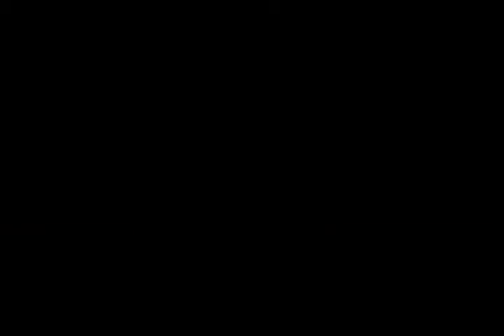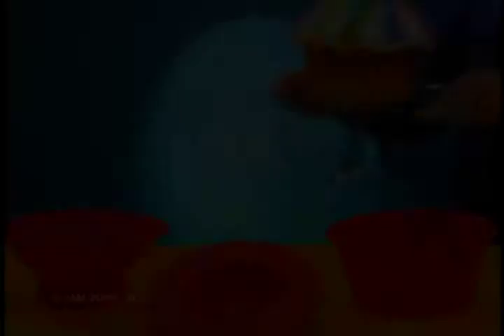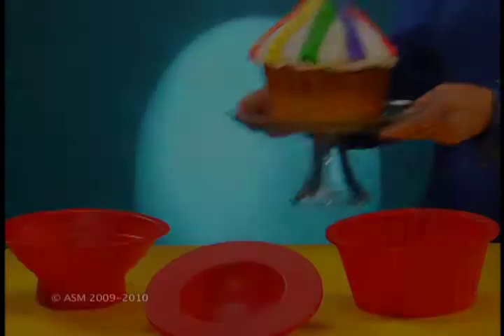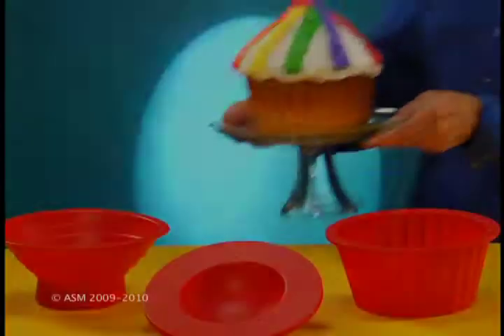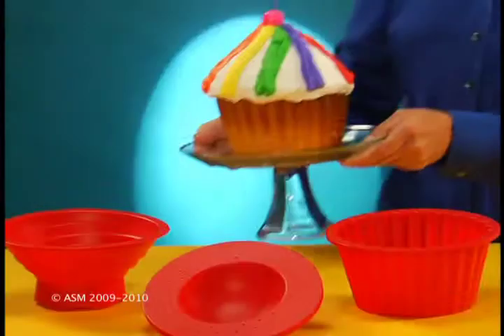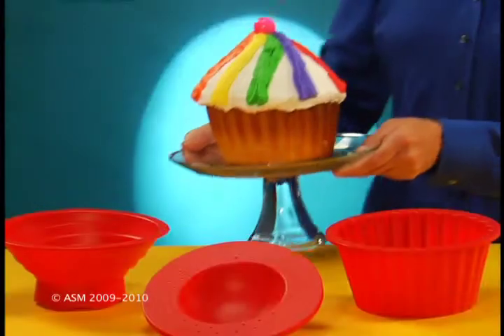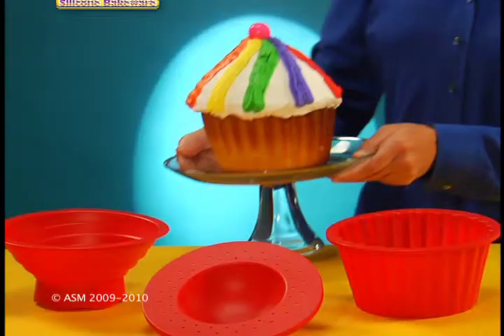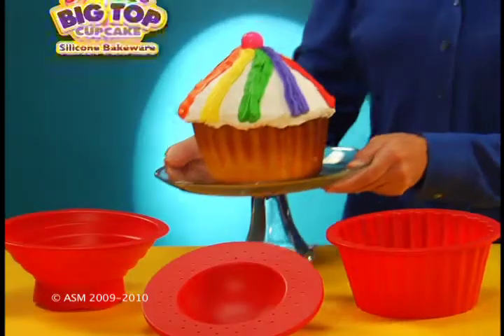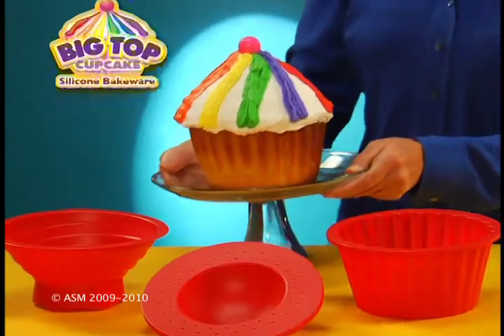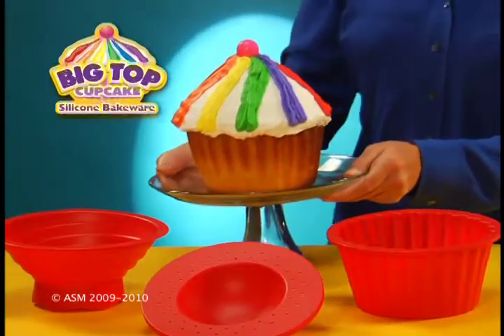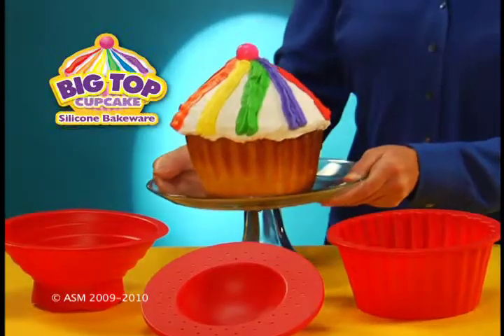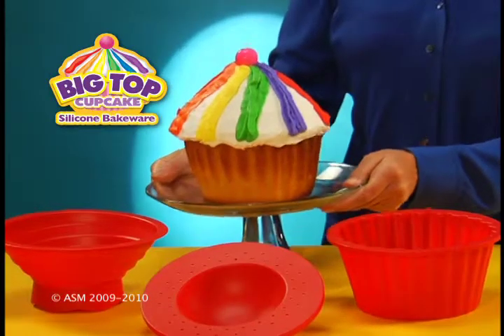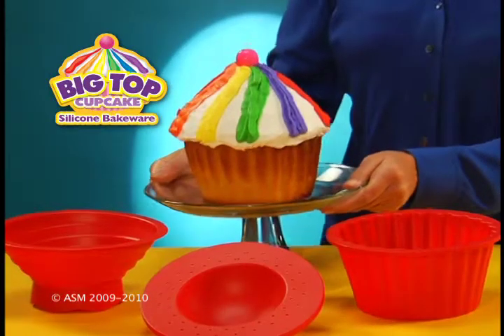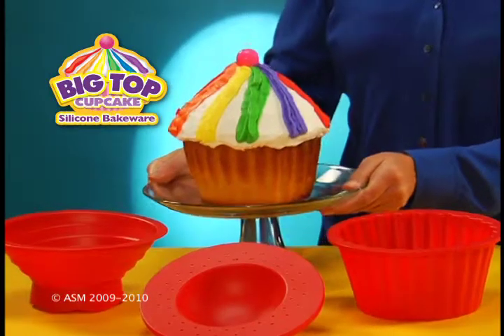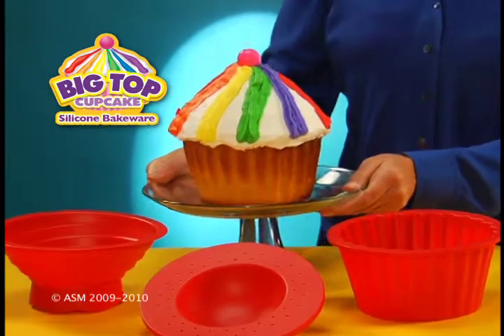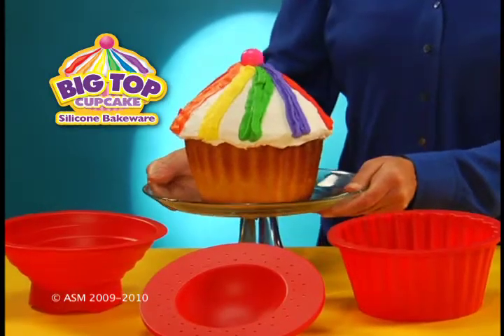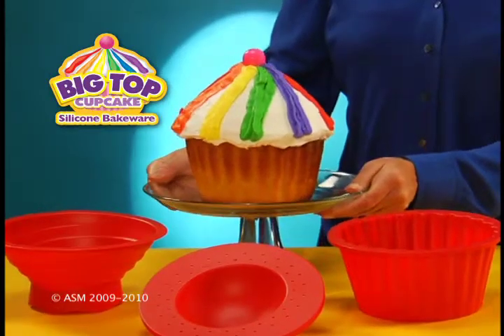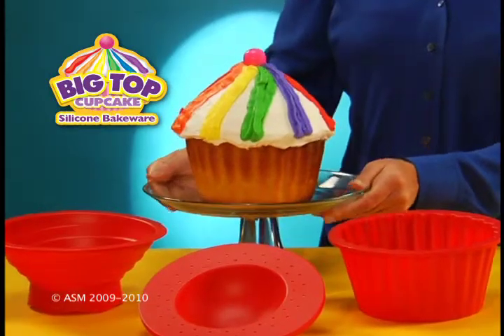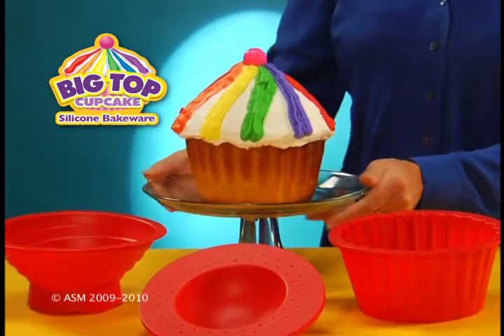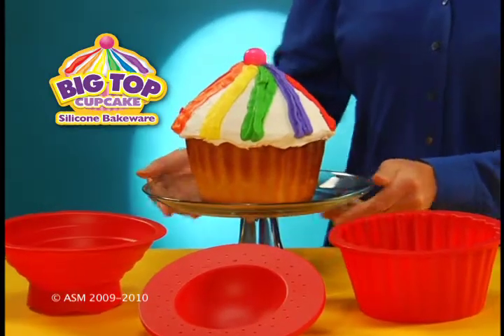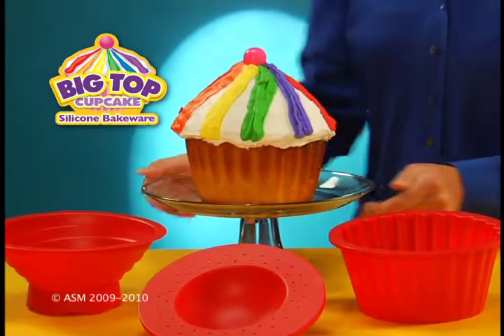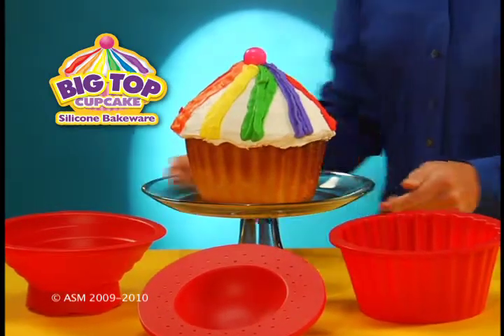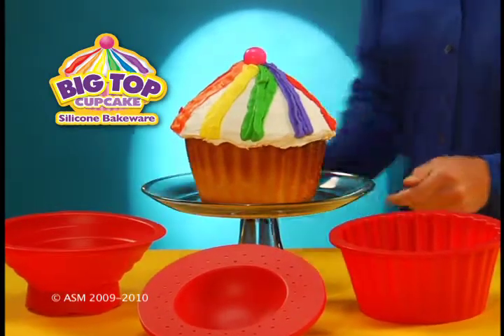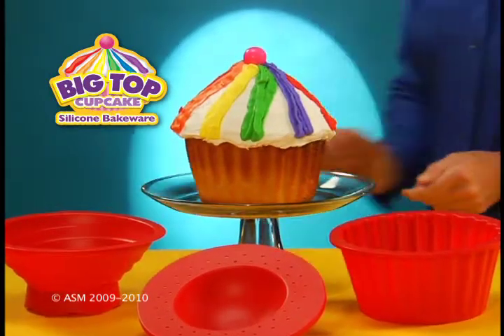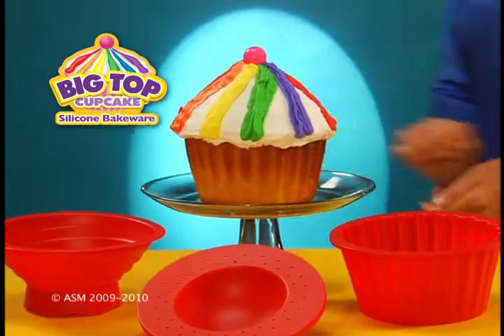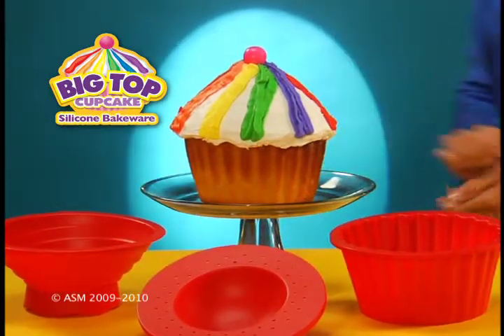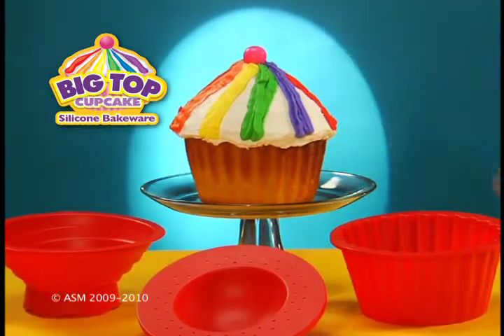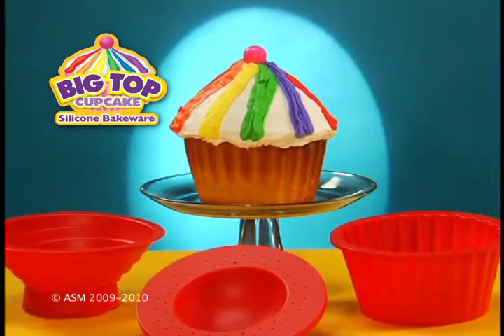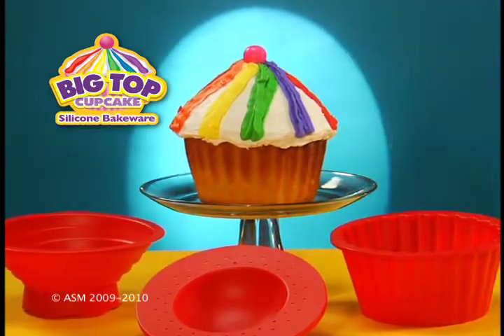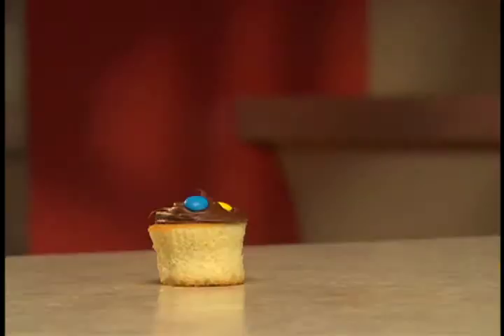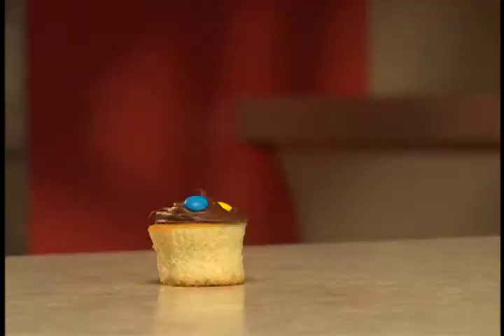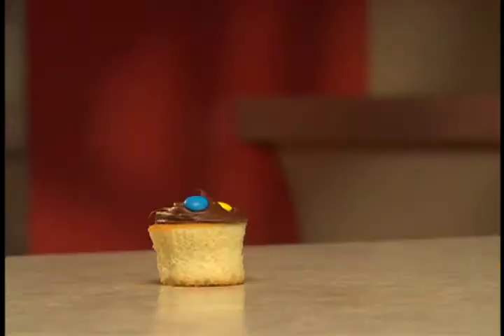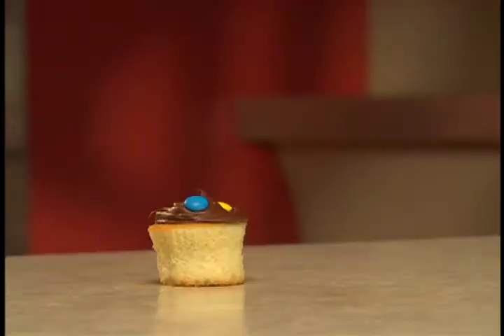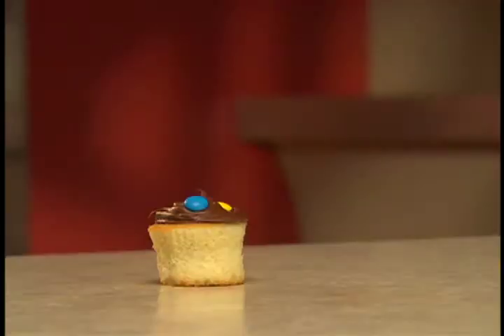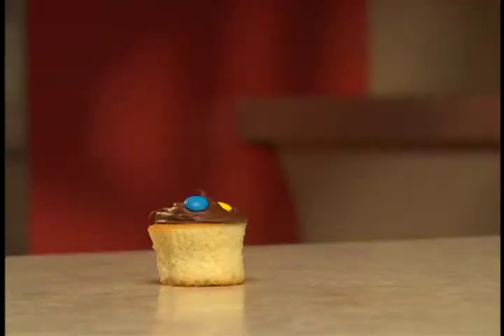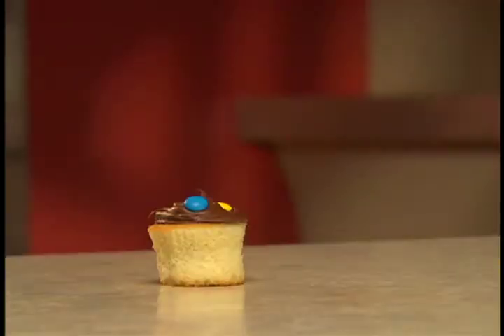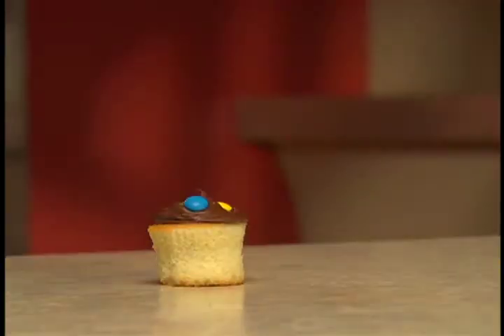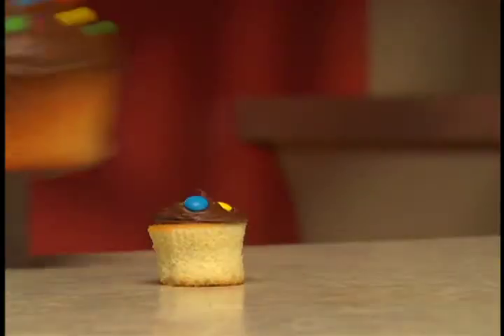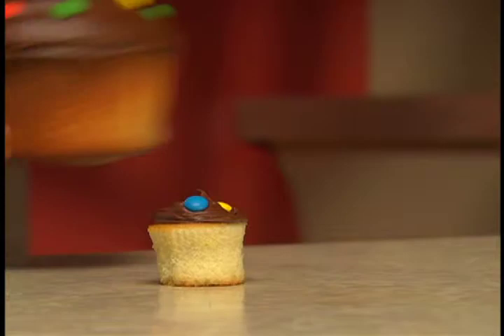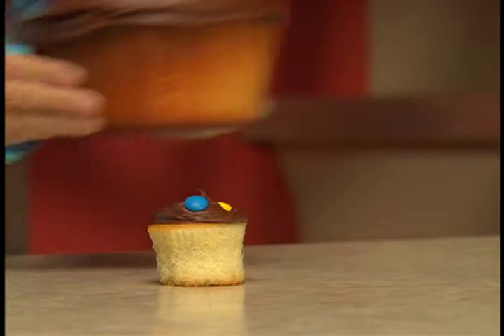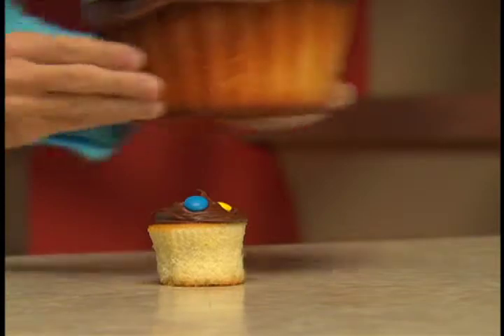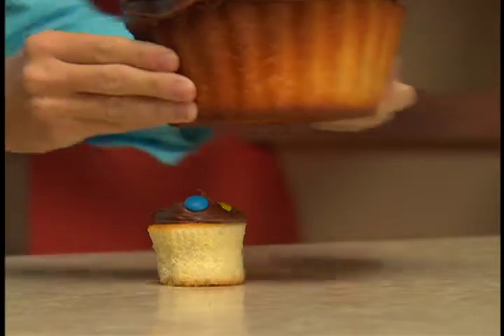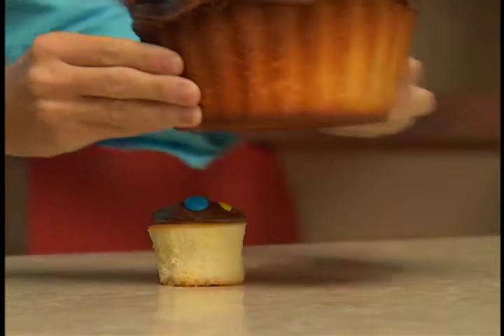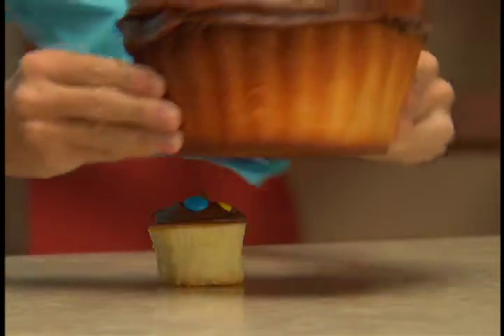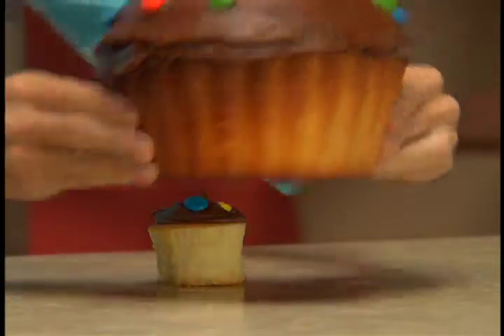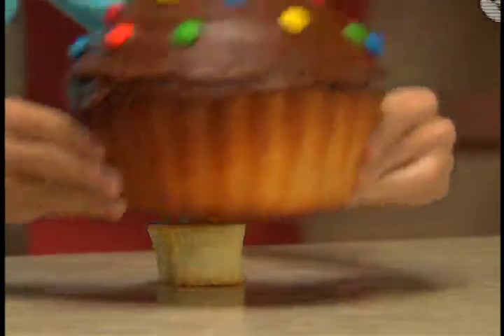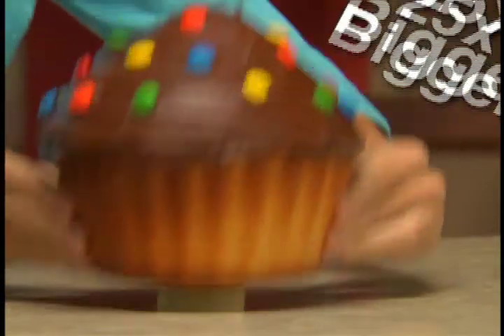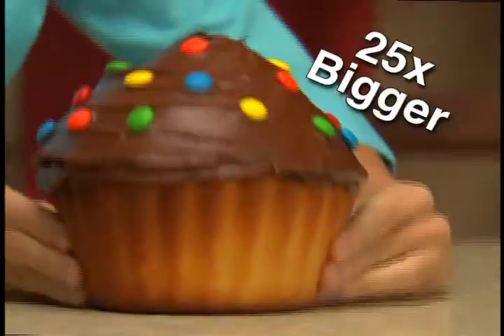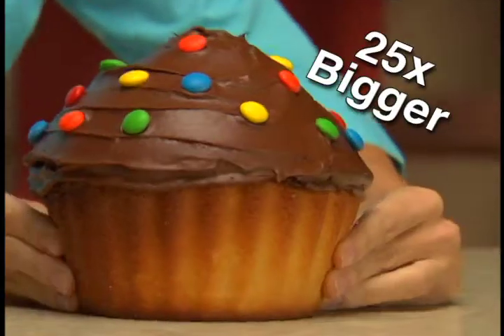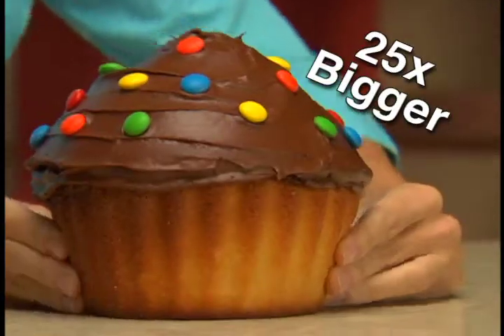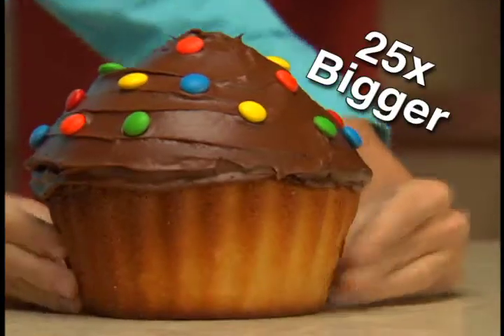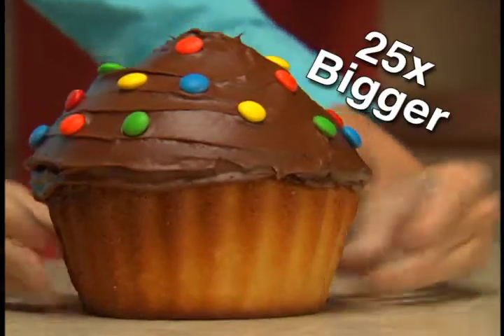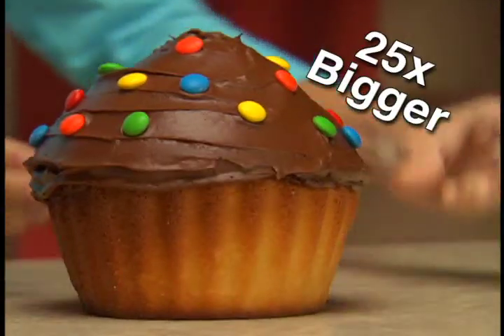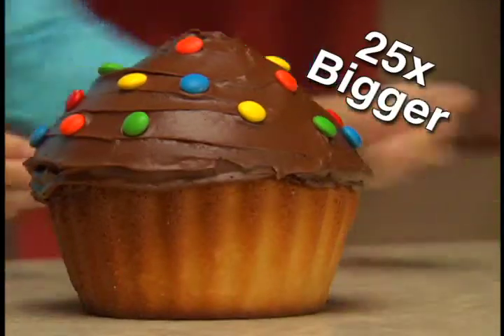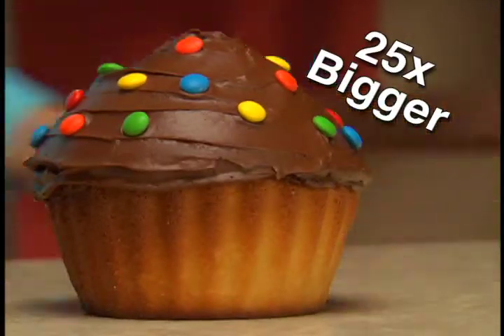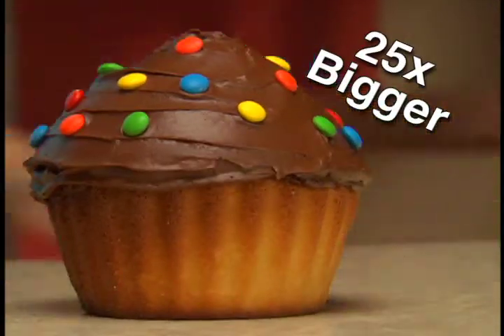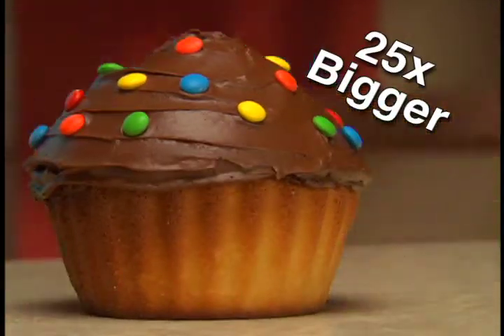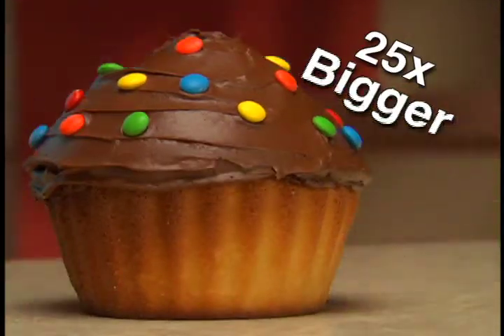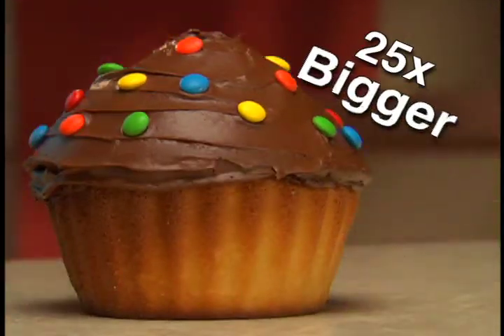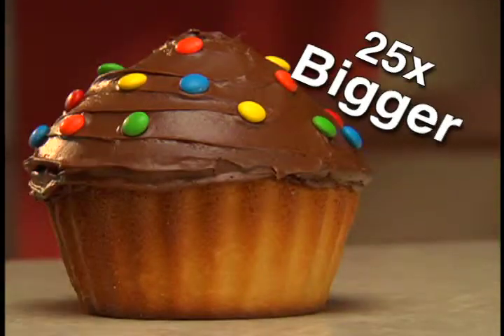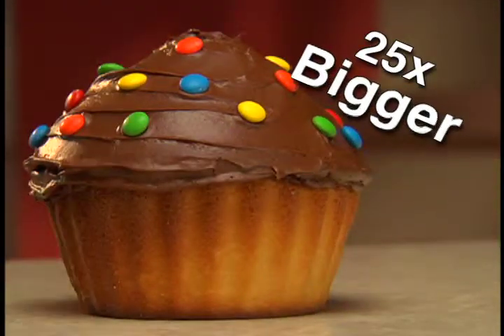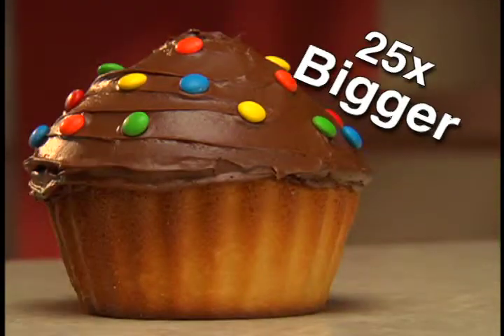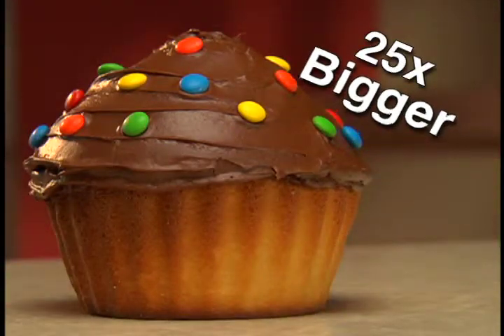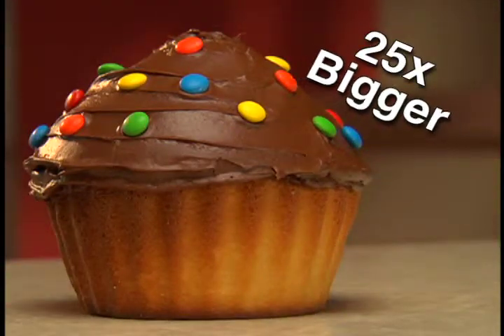Get in the spotlight with Big Top Cupcake — the fast and easy way to make colossal cupcakes that are up to 25 times bigger.